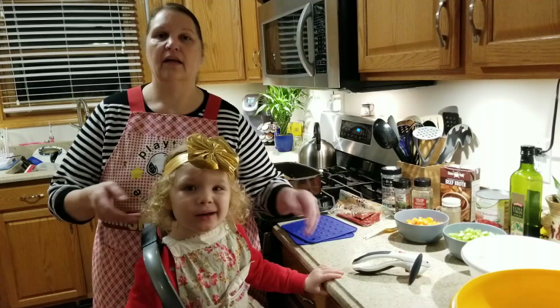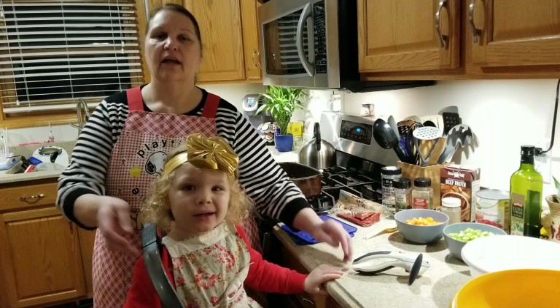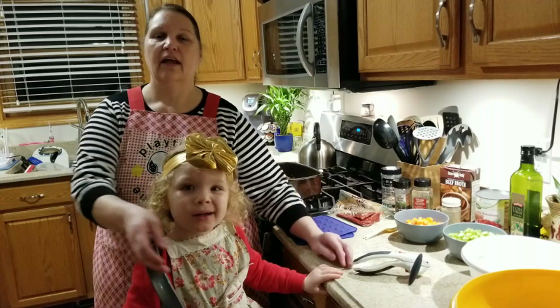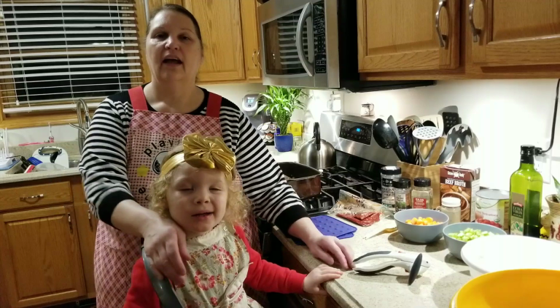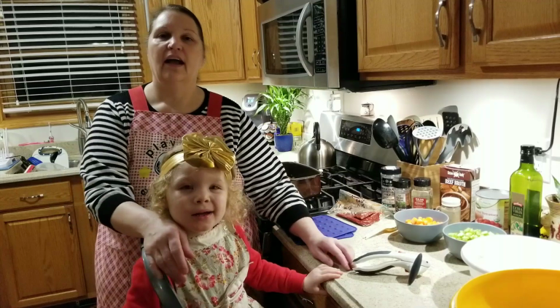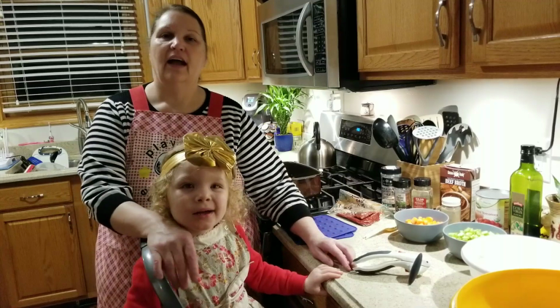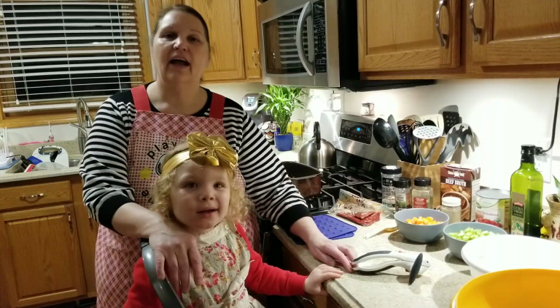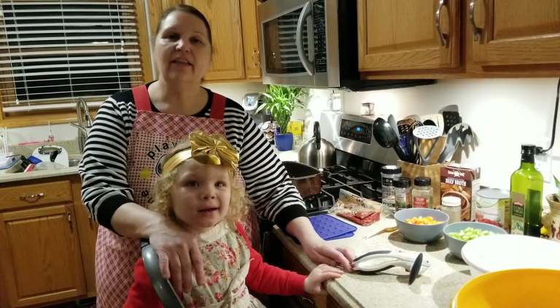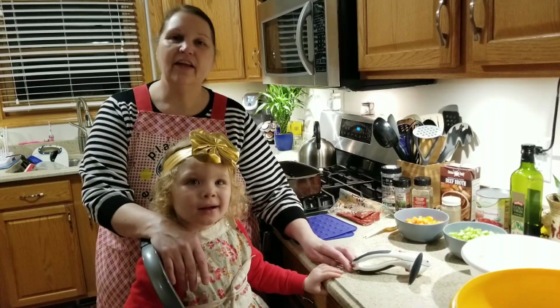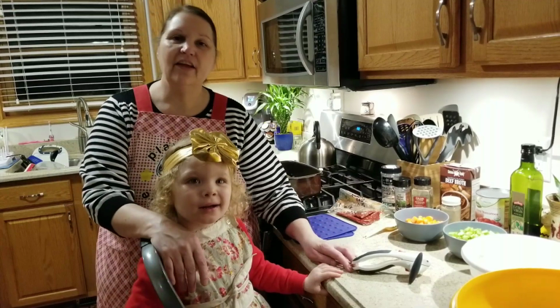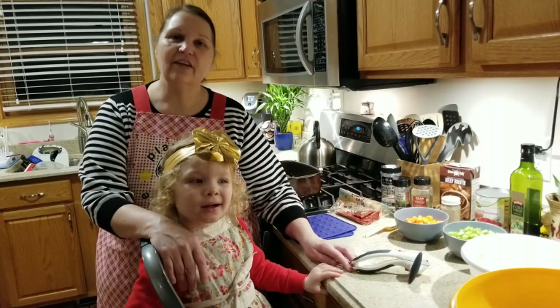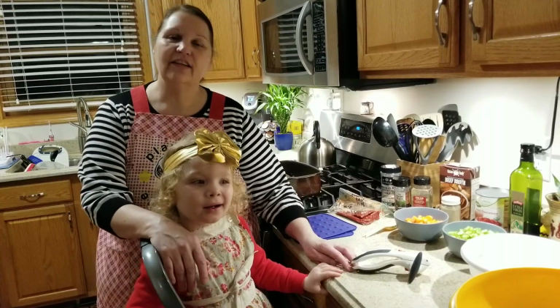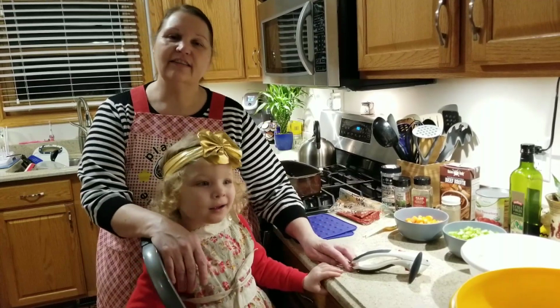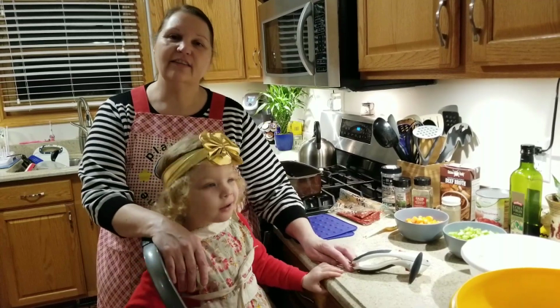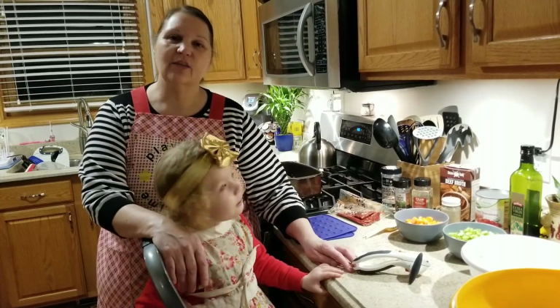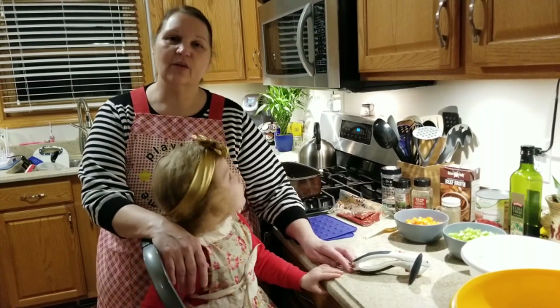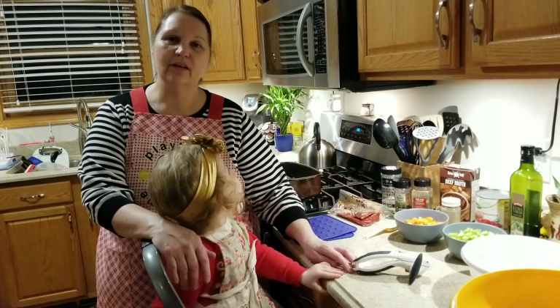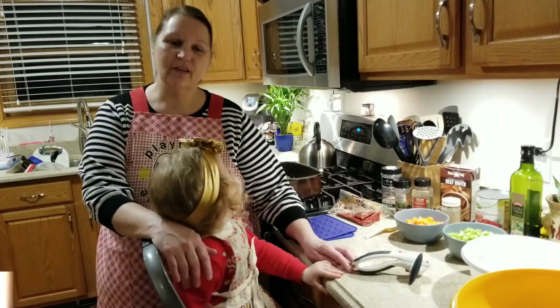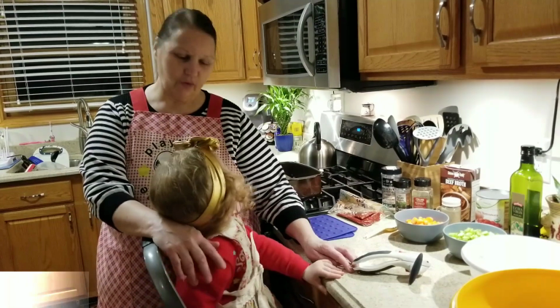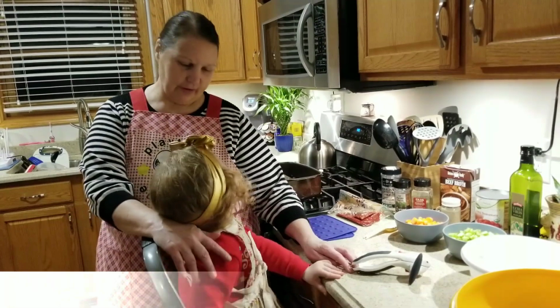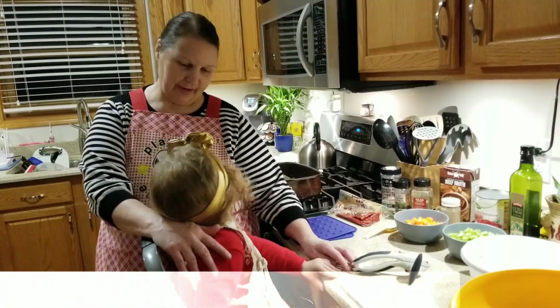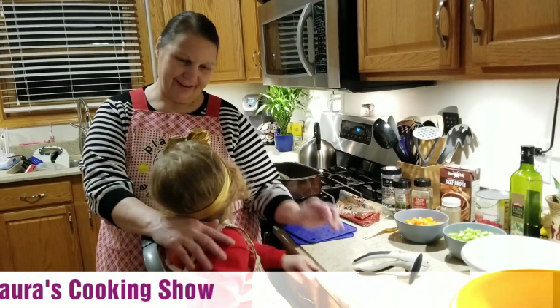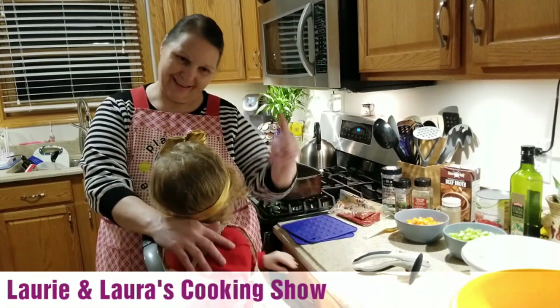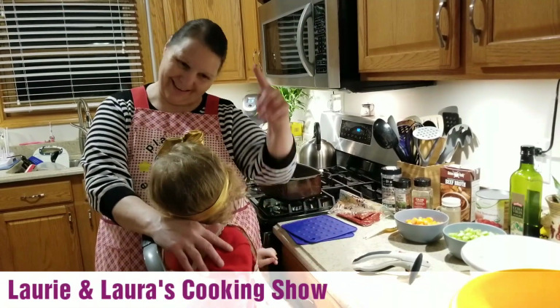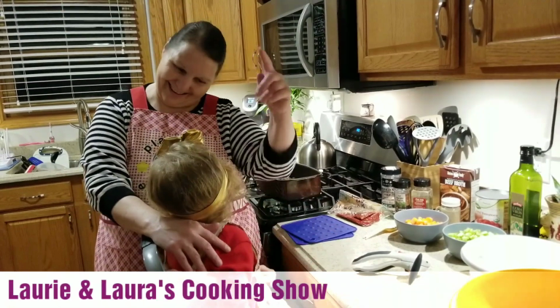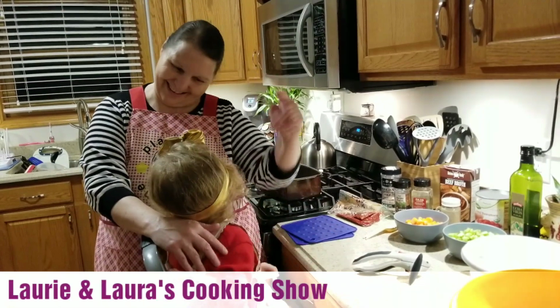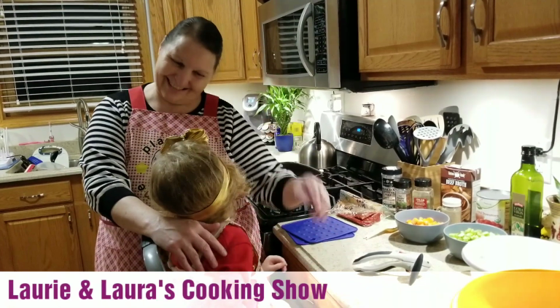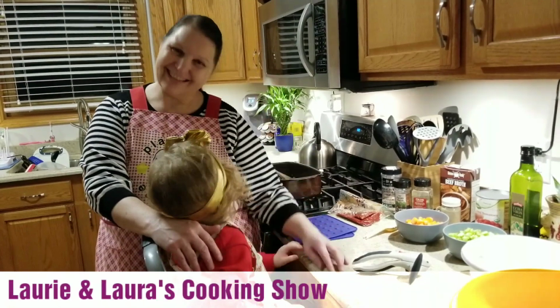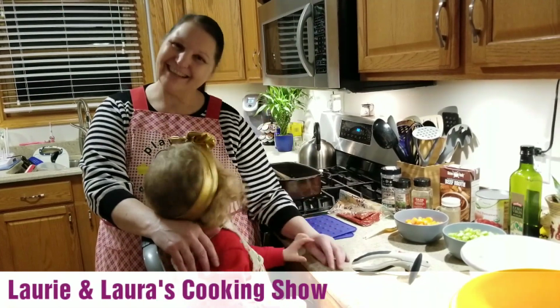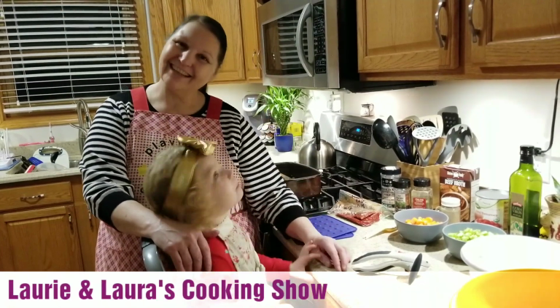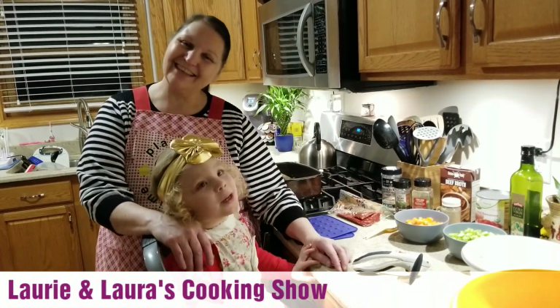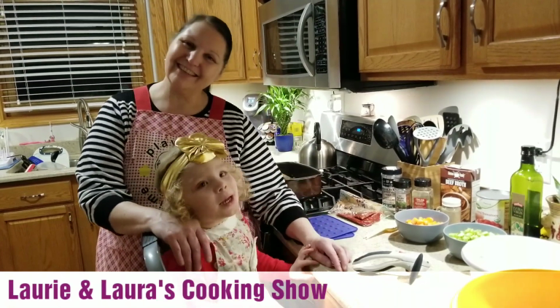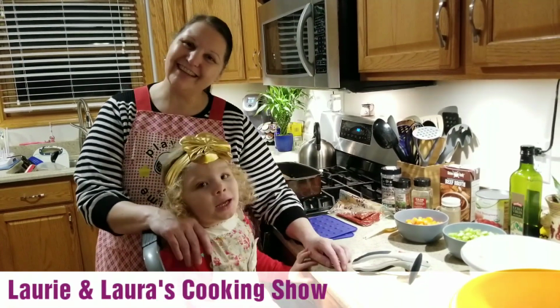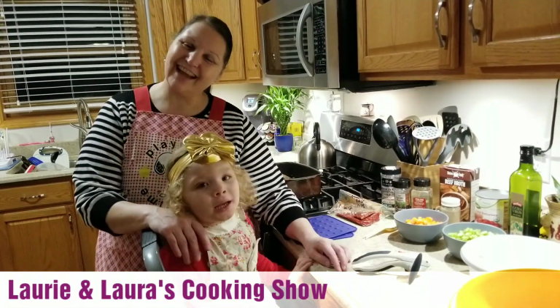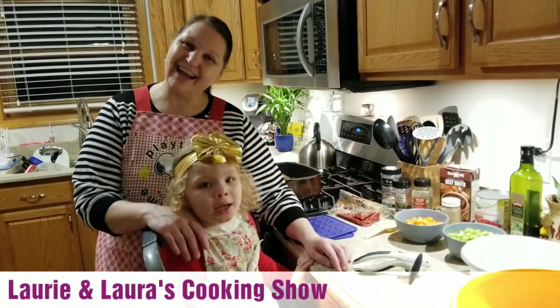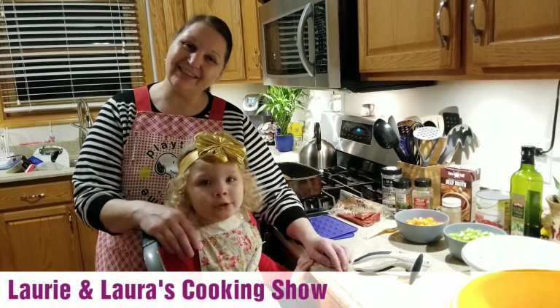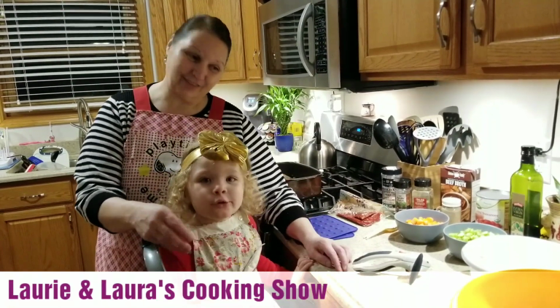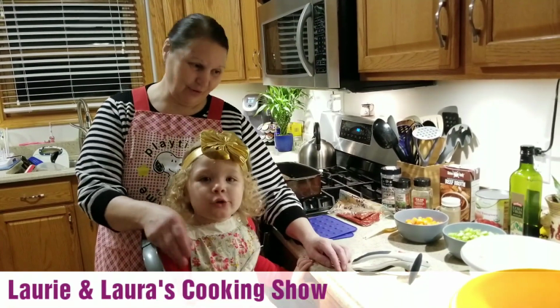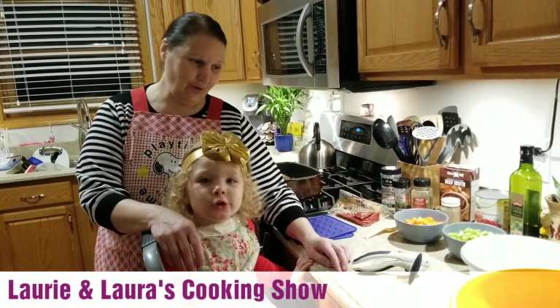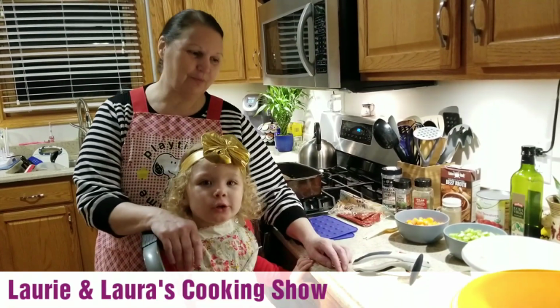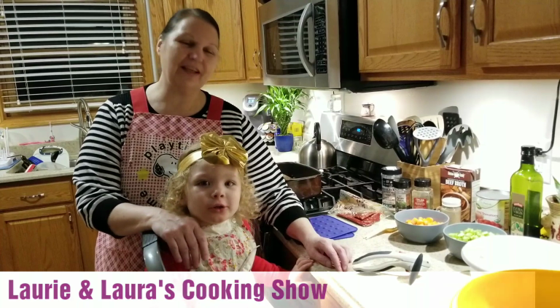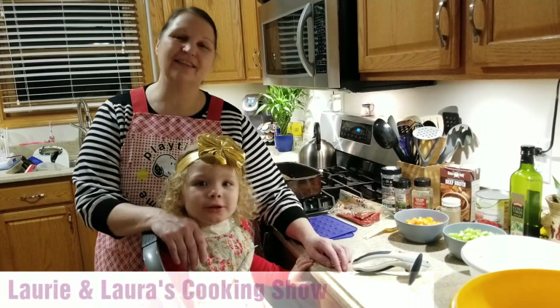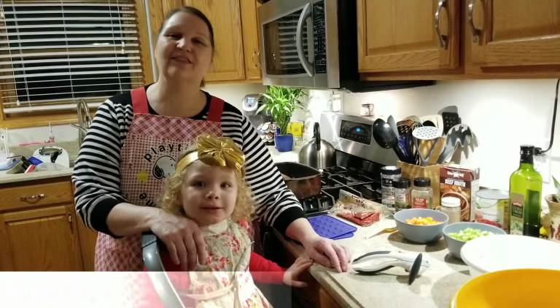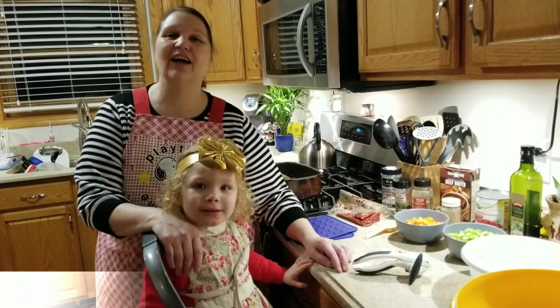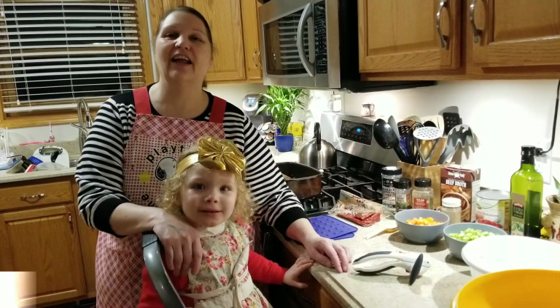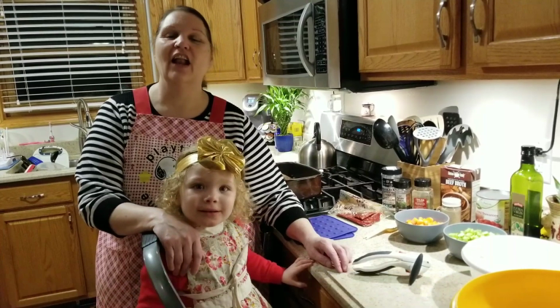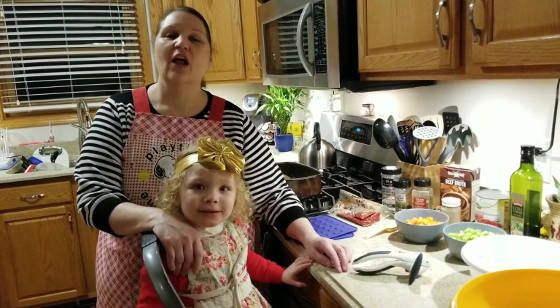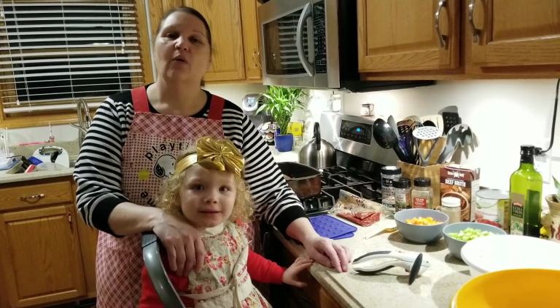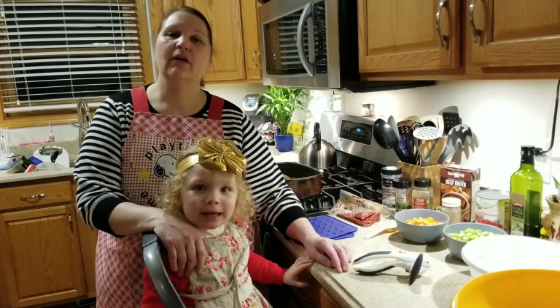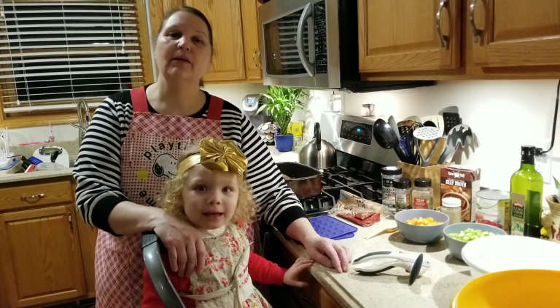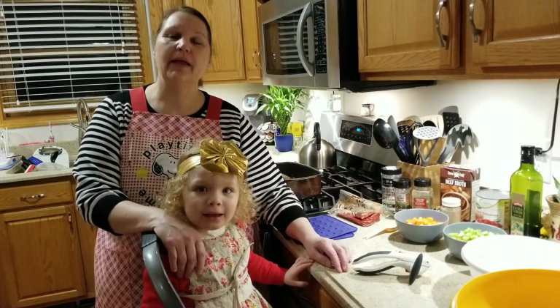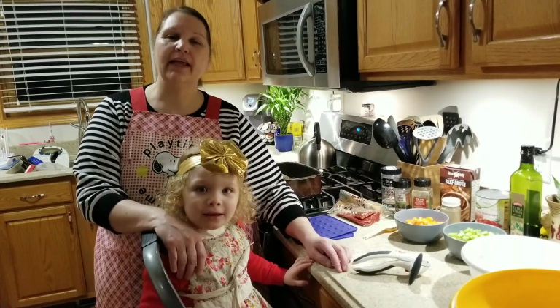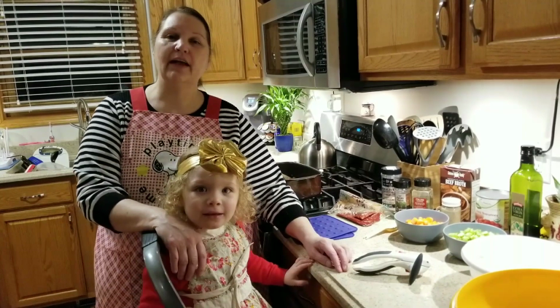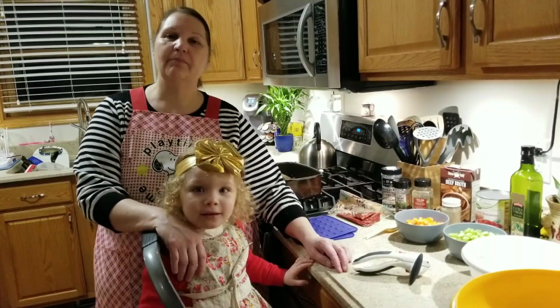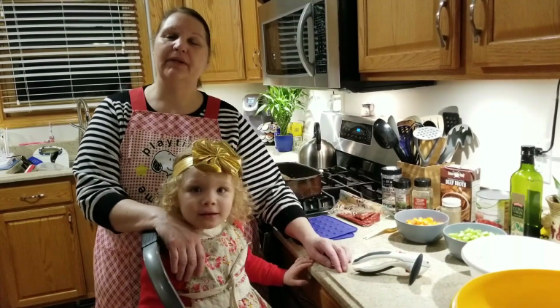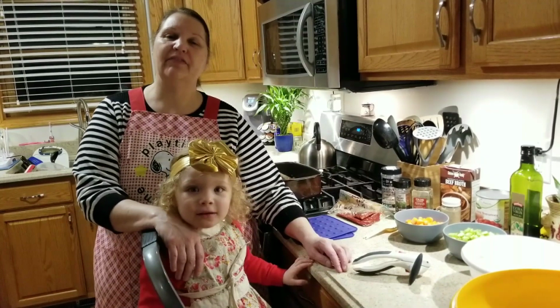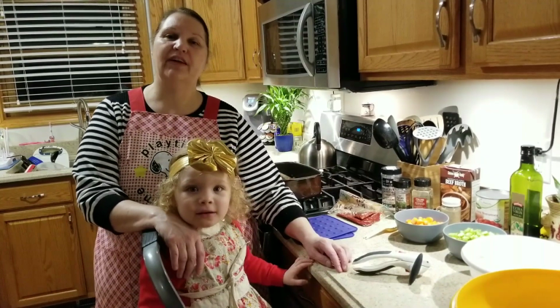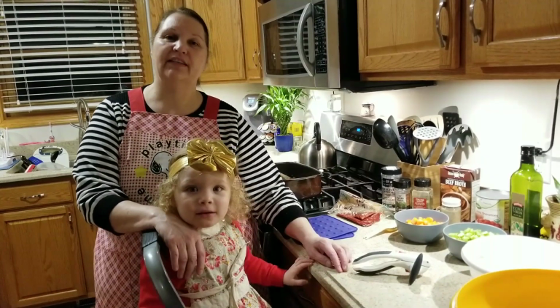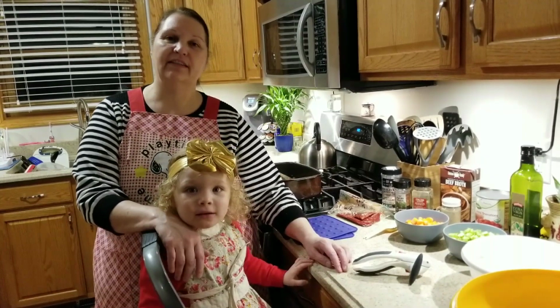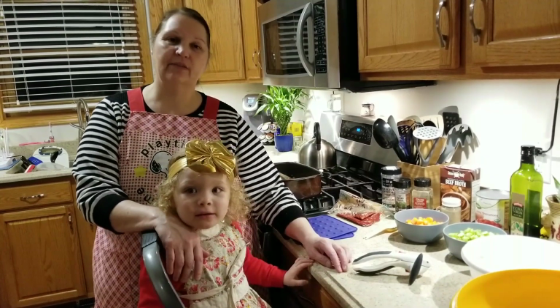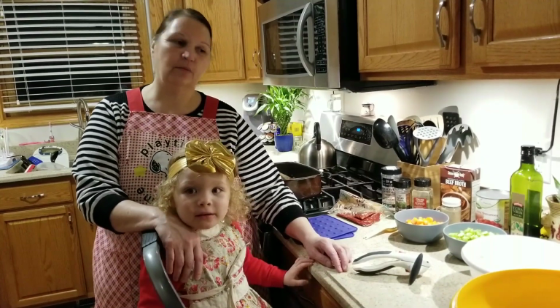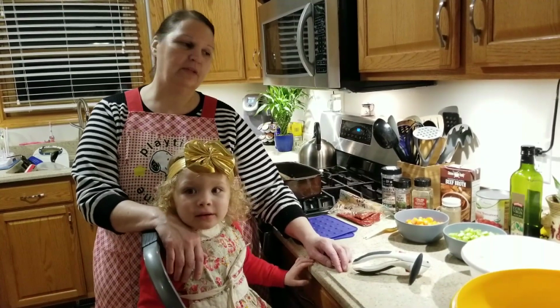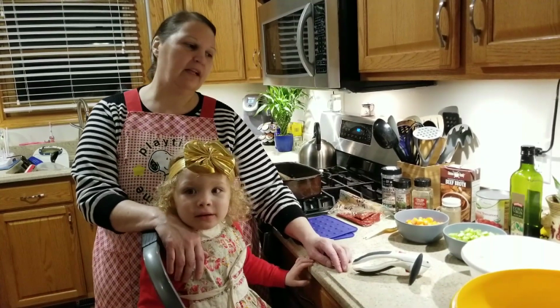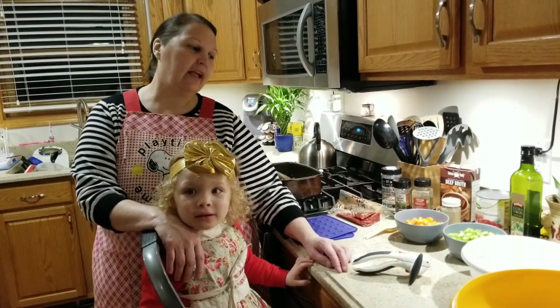Hi there, this is Laura and Lori. We're going to make a beef veggie soup today.